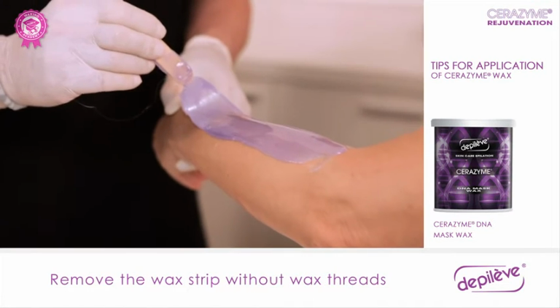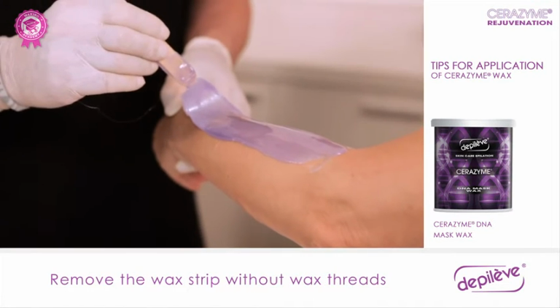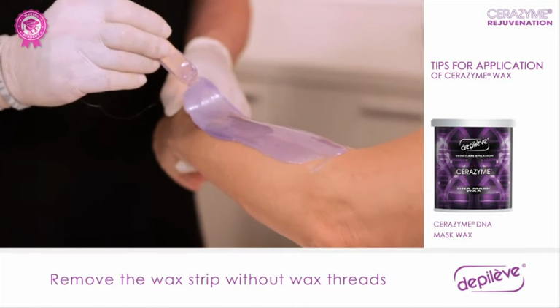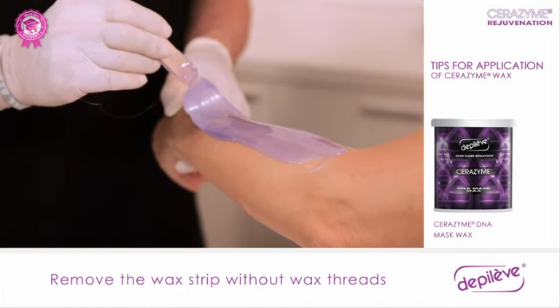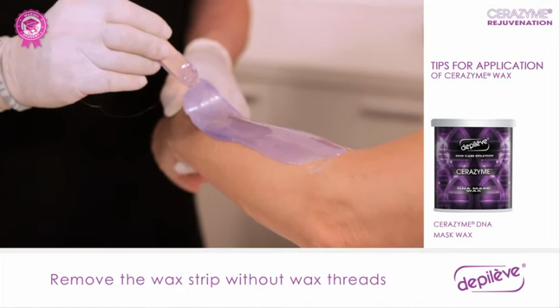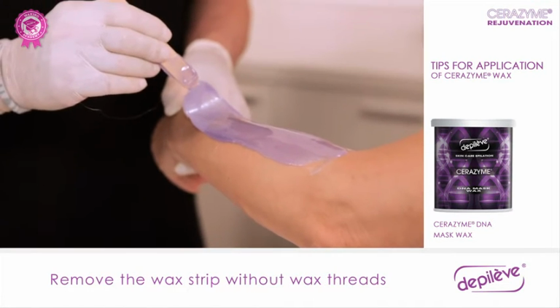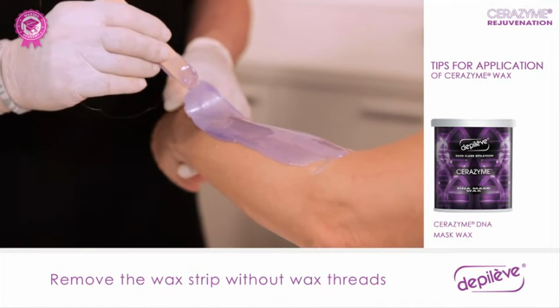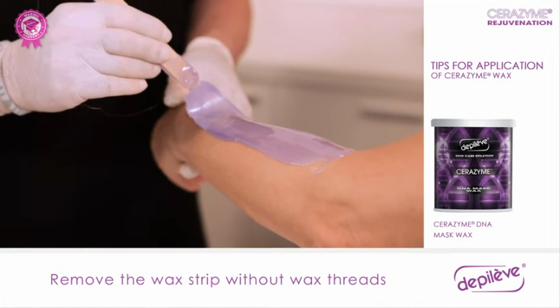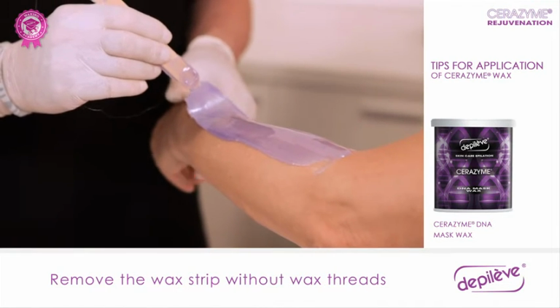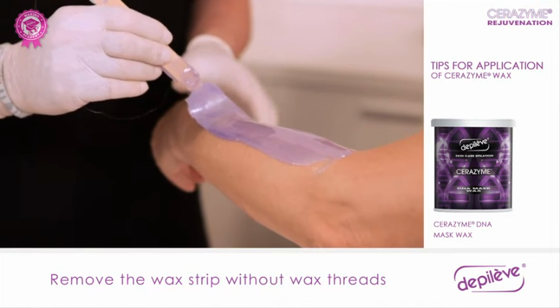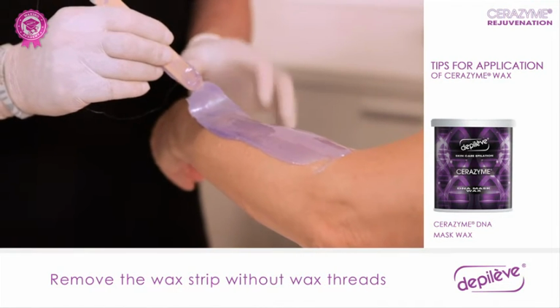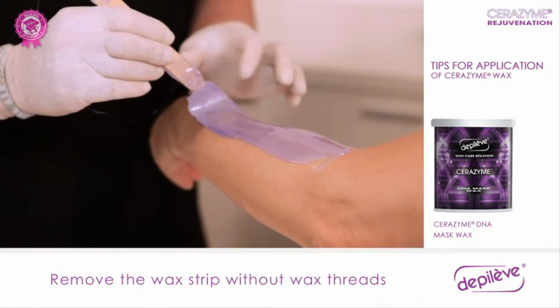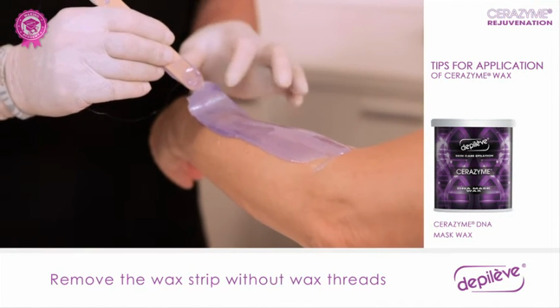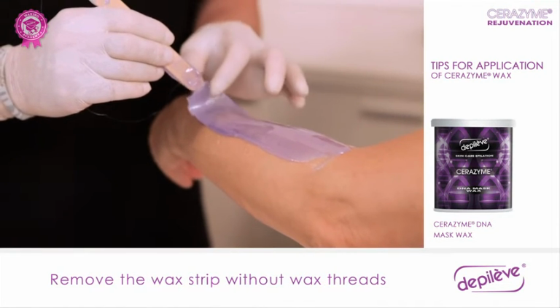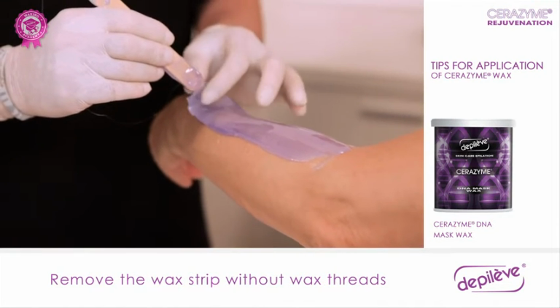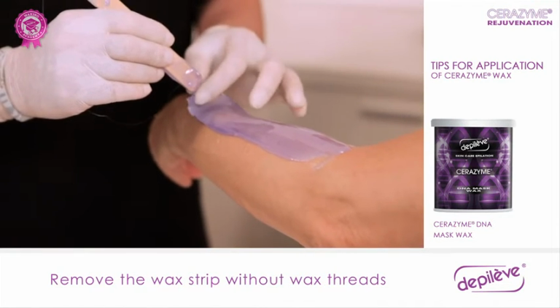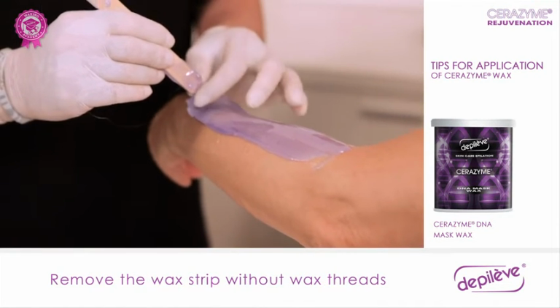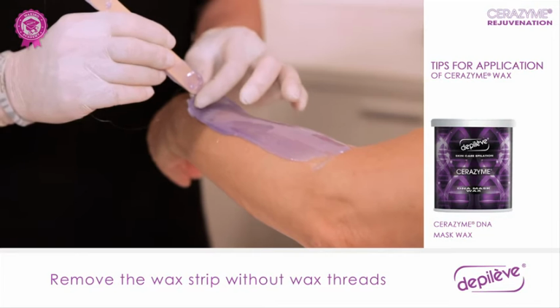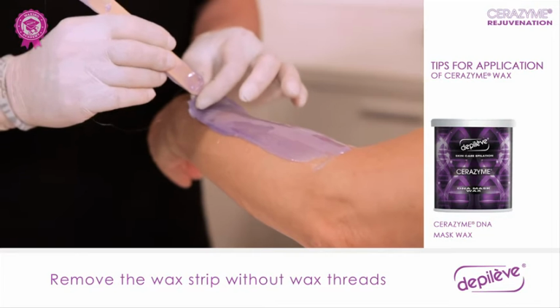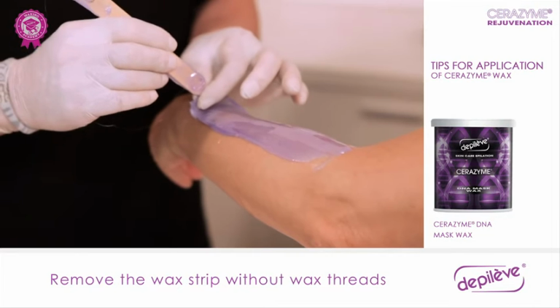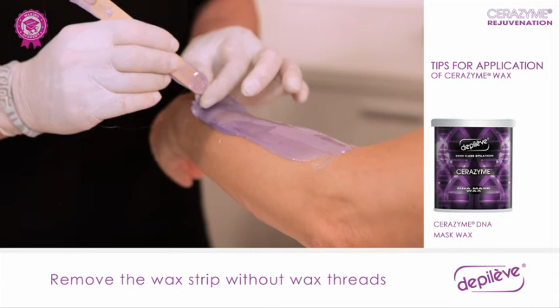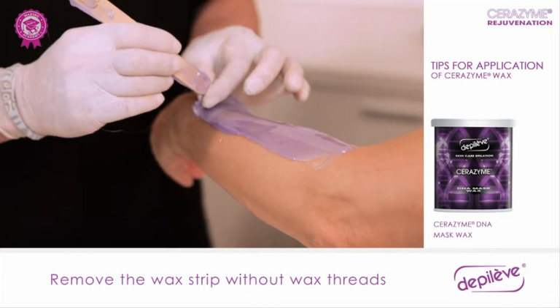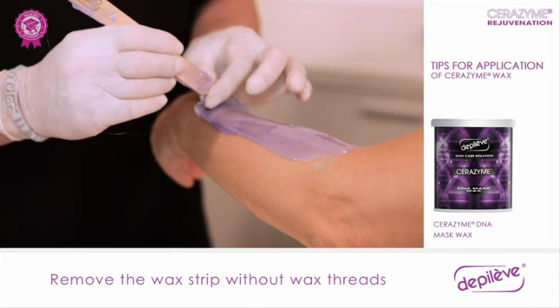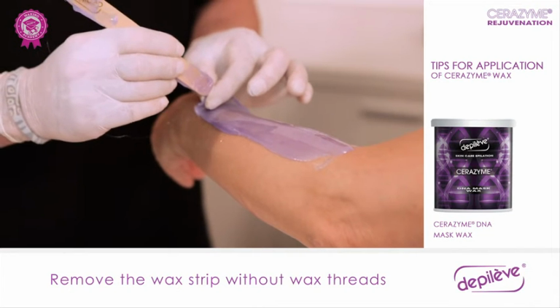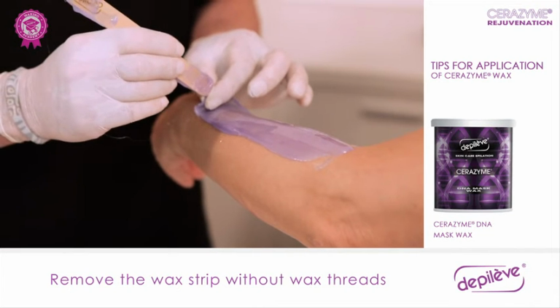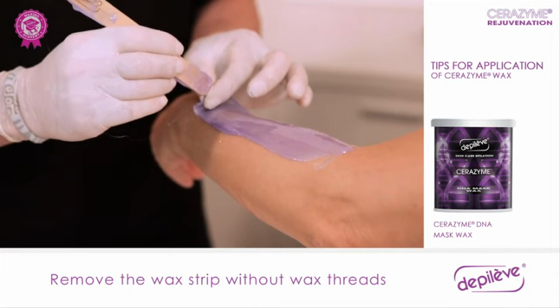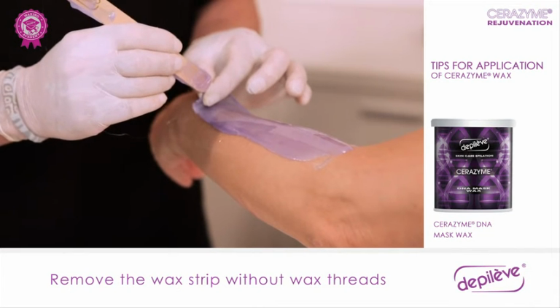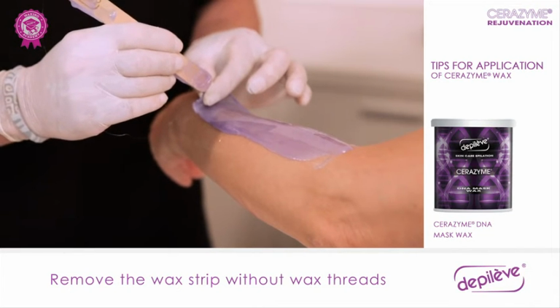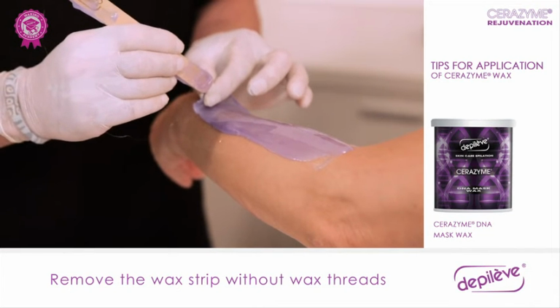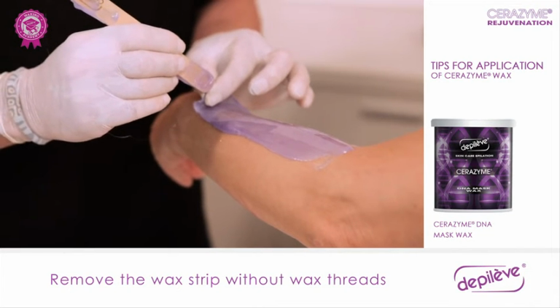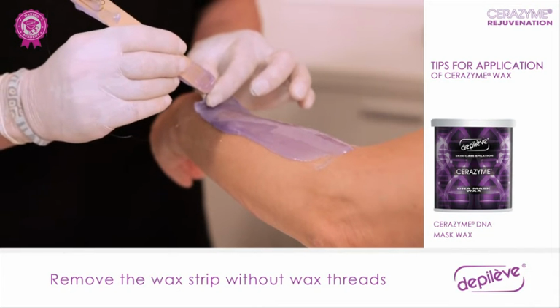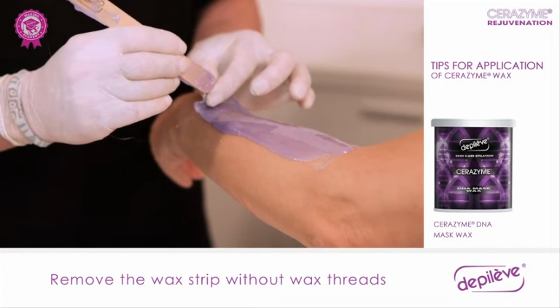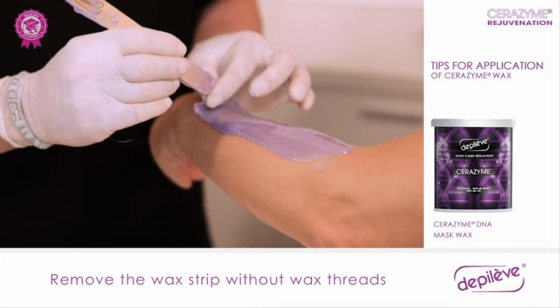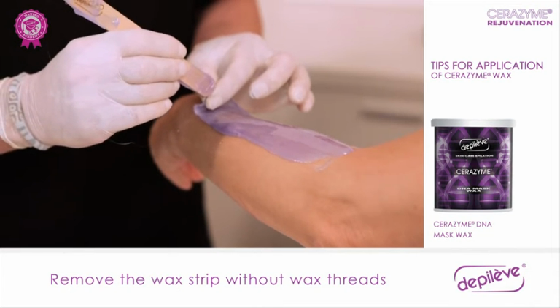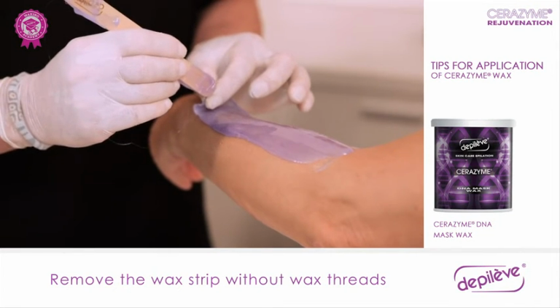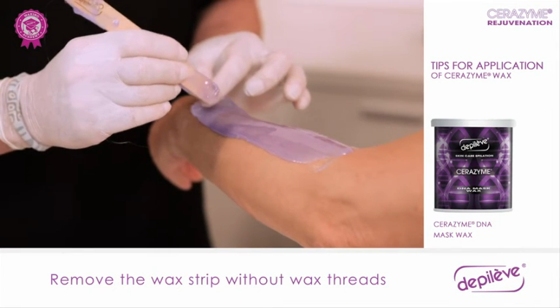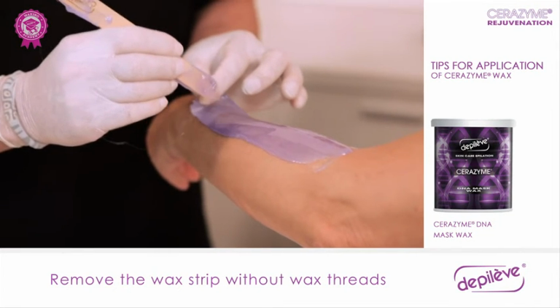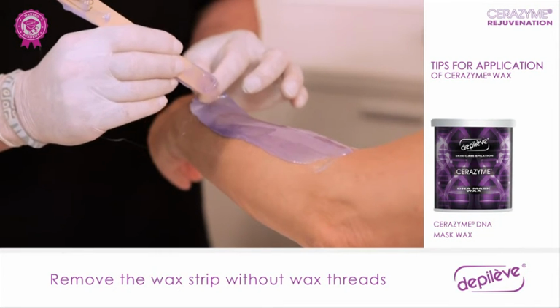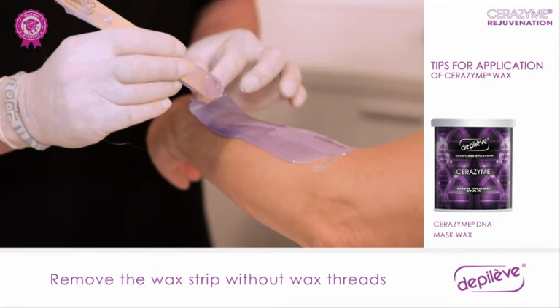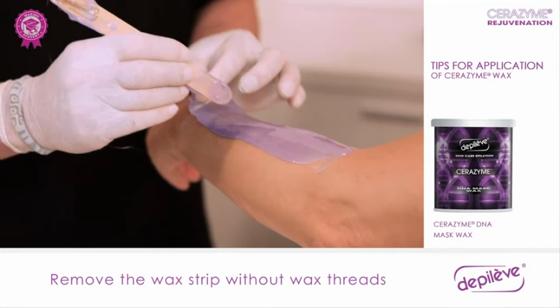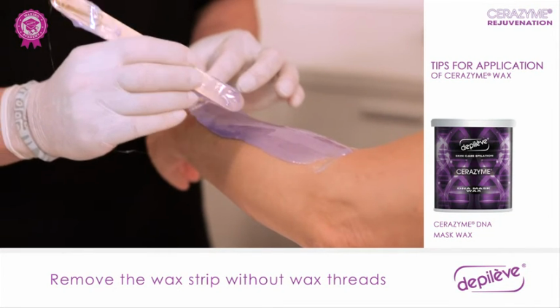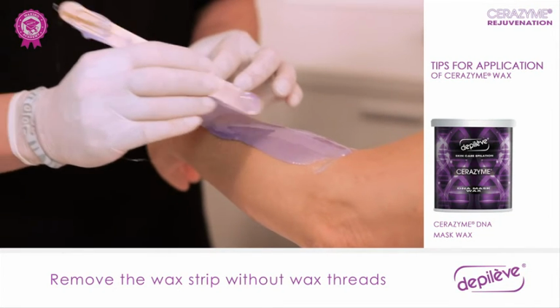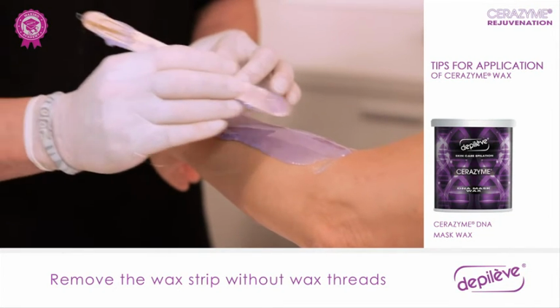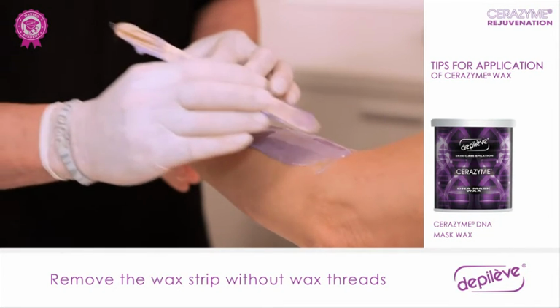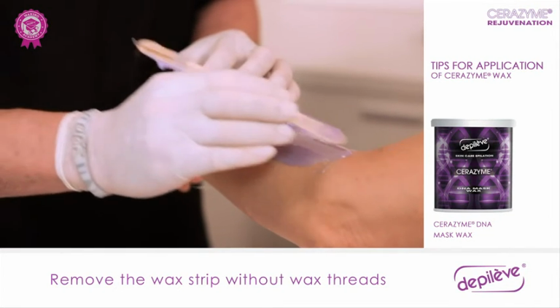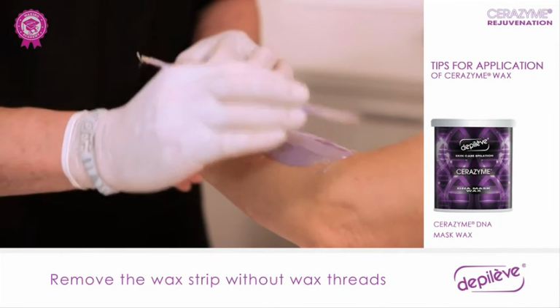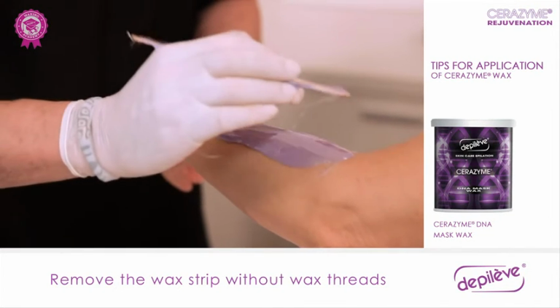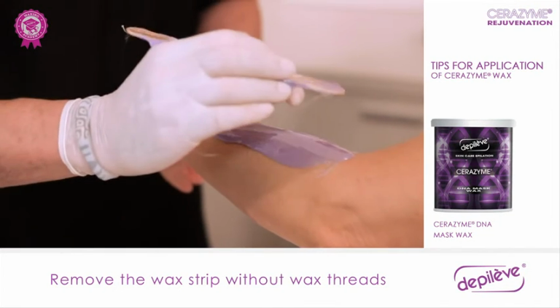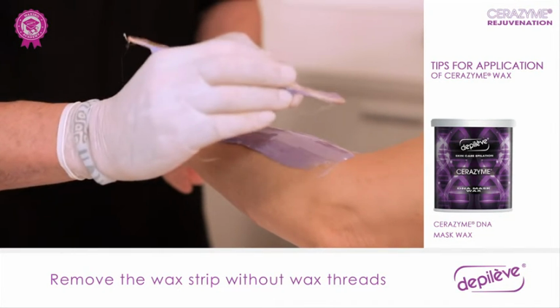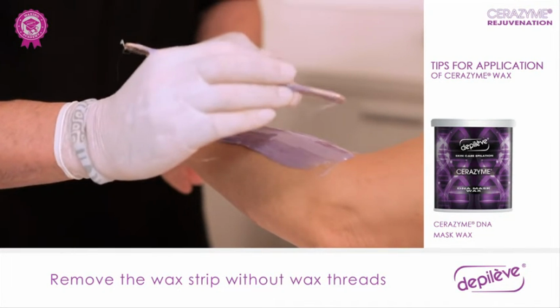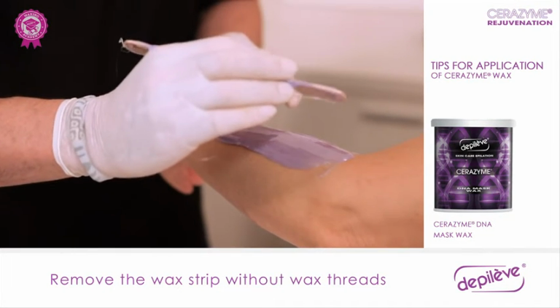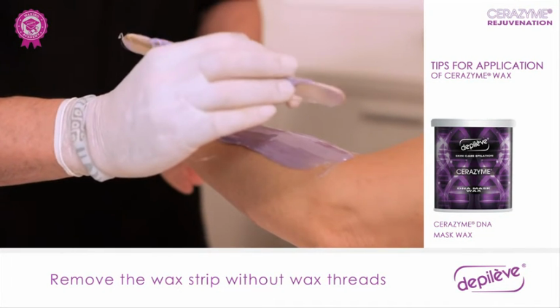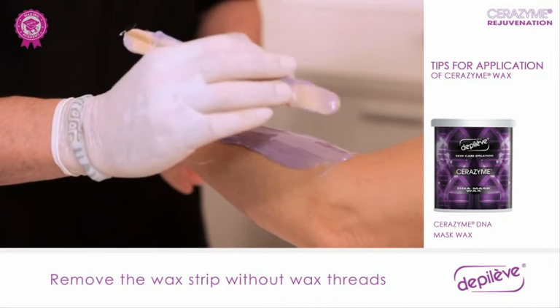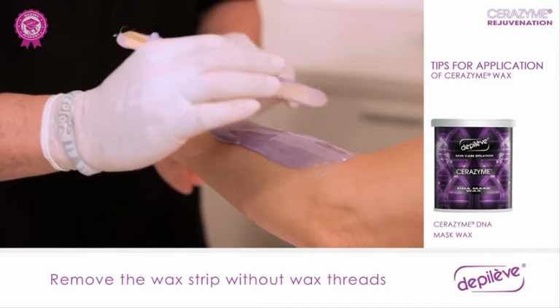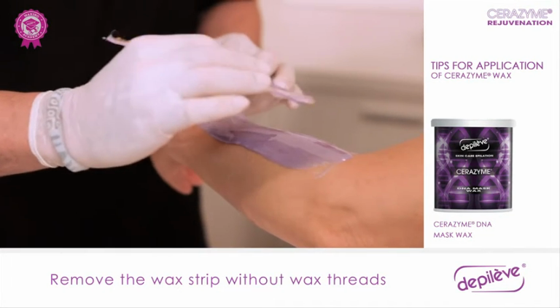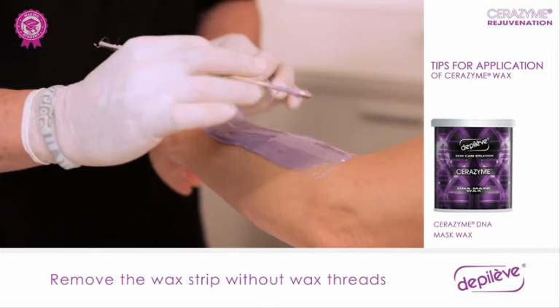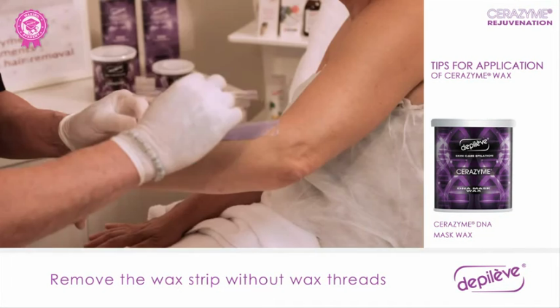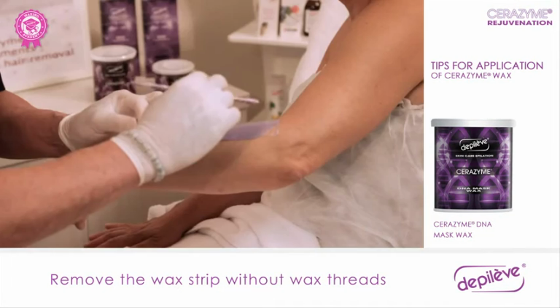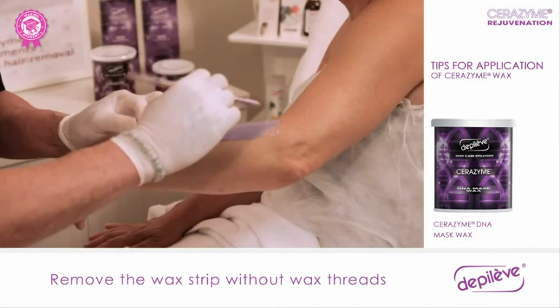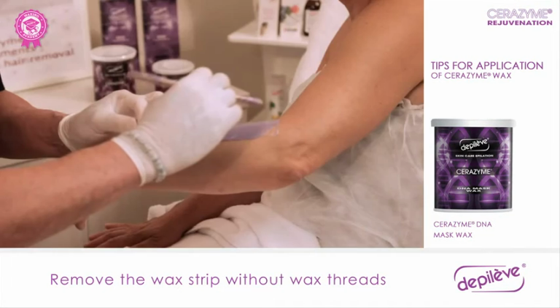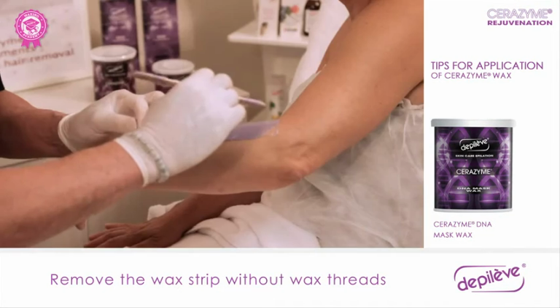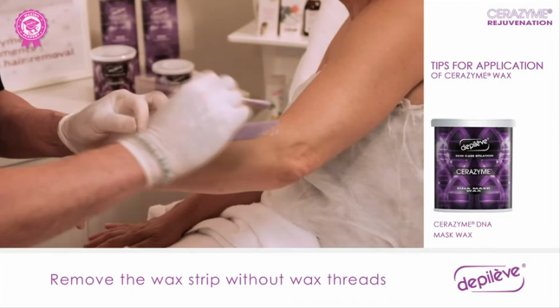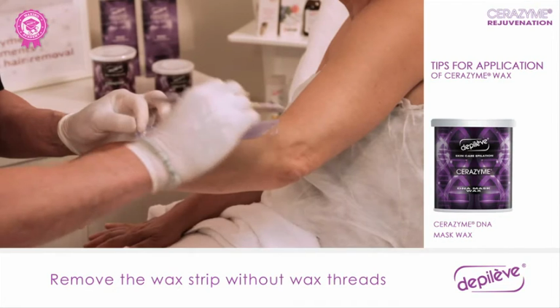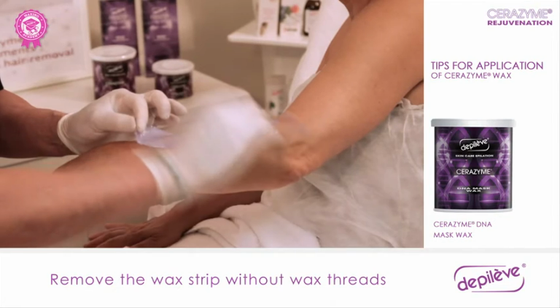After, remove the wax strip. If threads appear when the applicator comes in contact with the wax, they can also be removed with the hand.